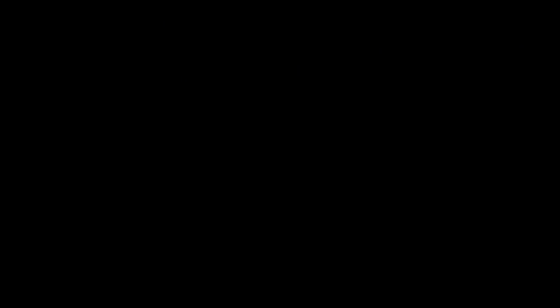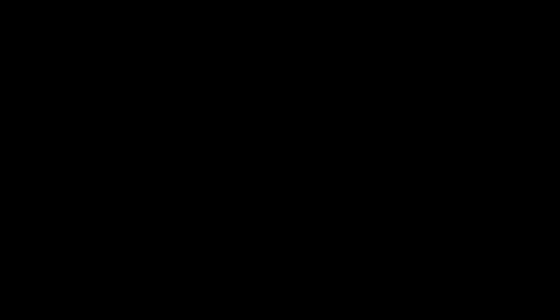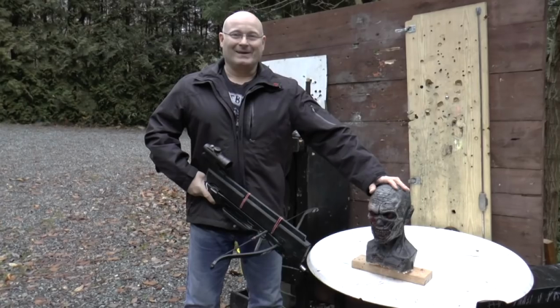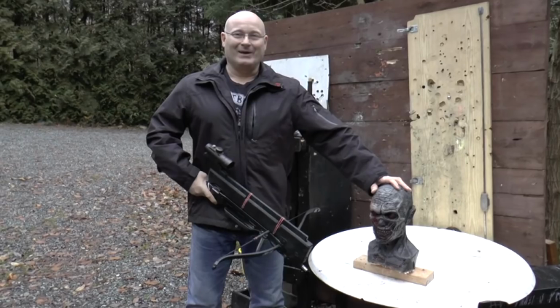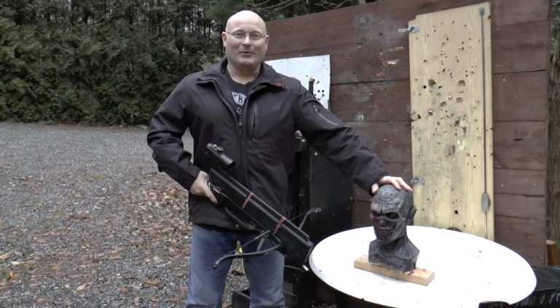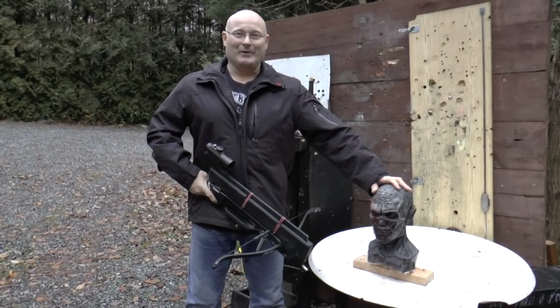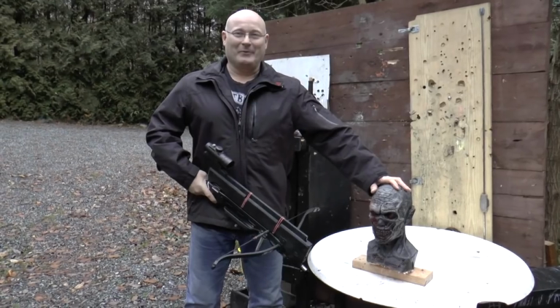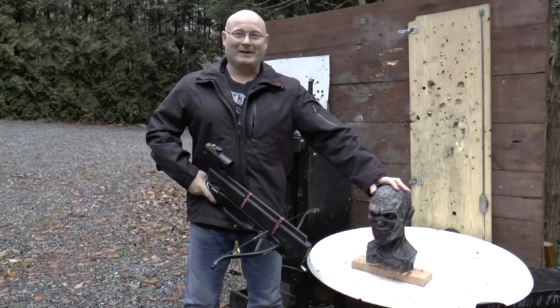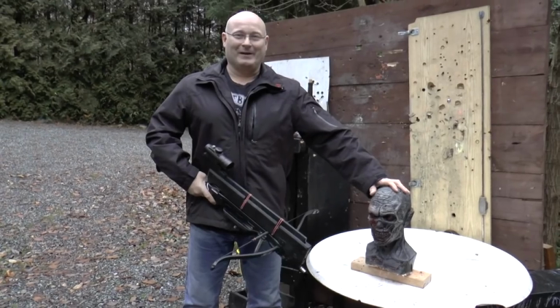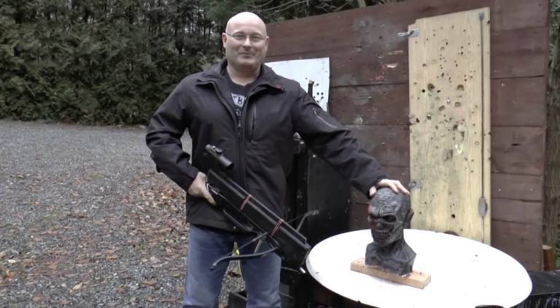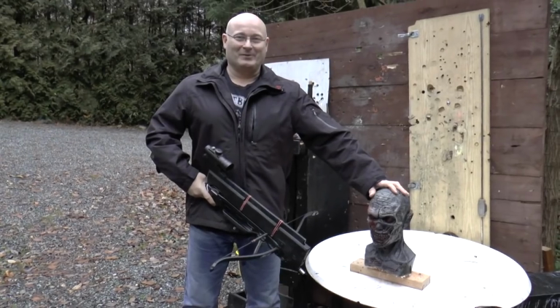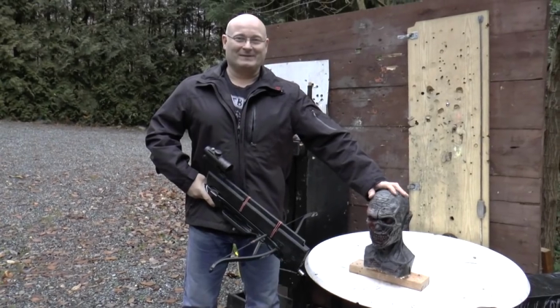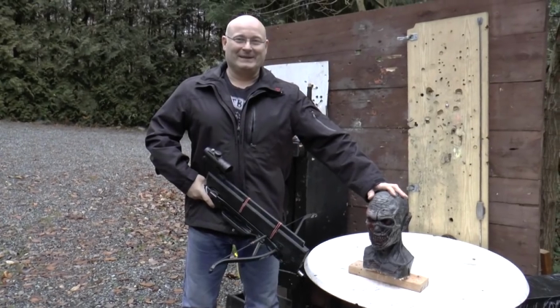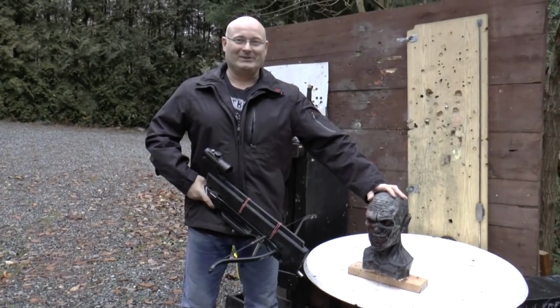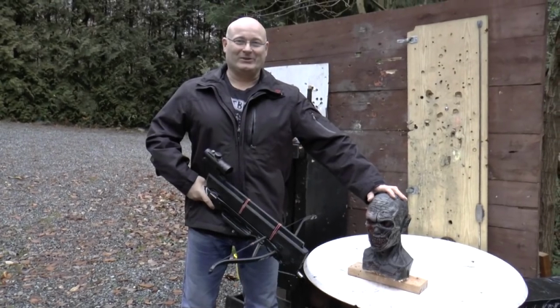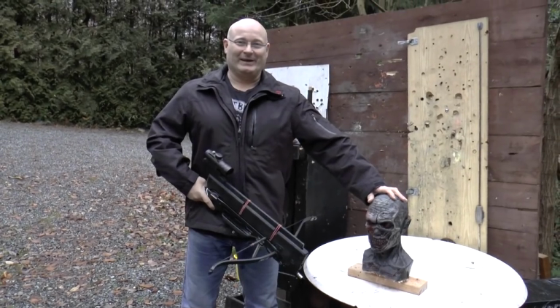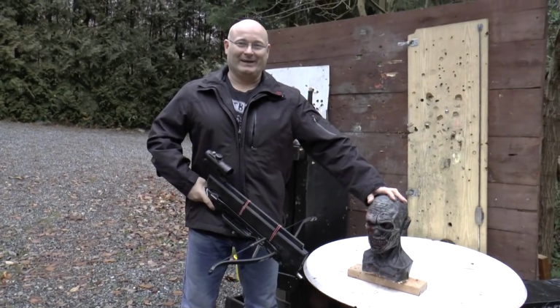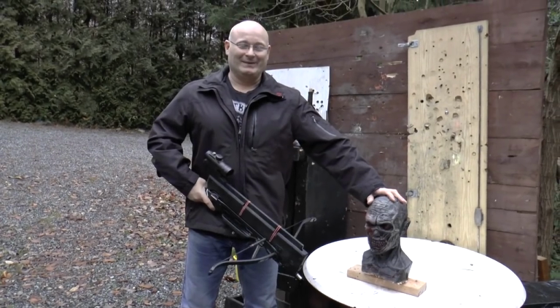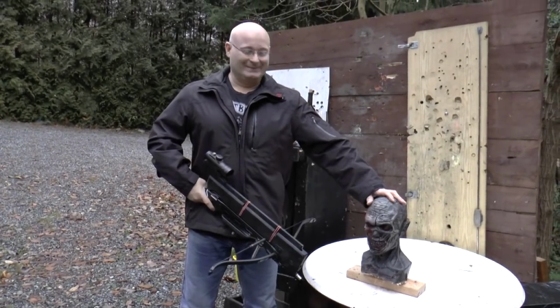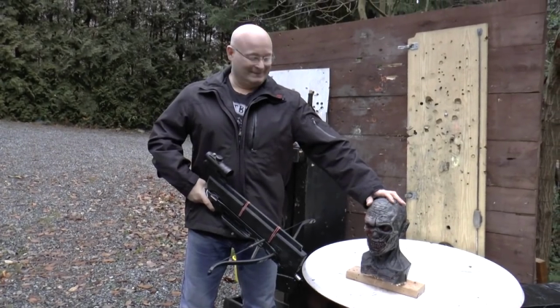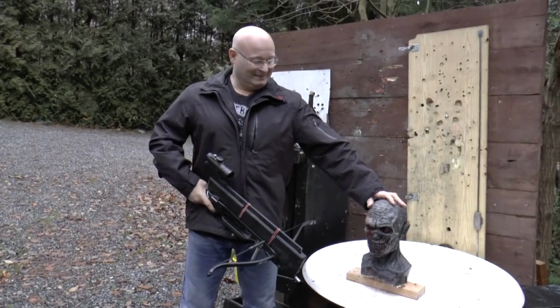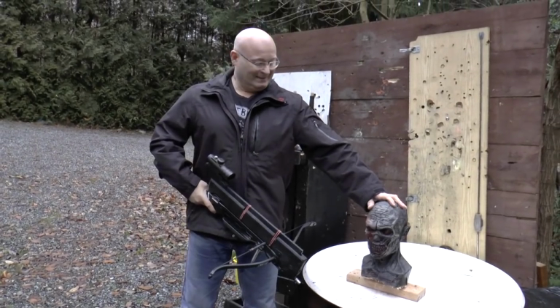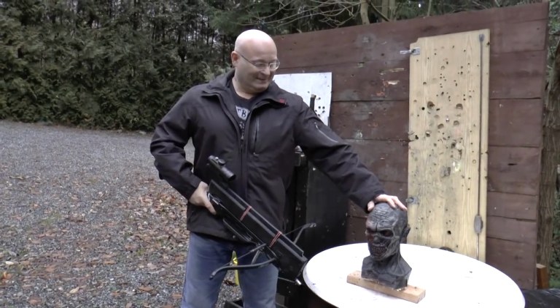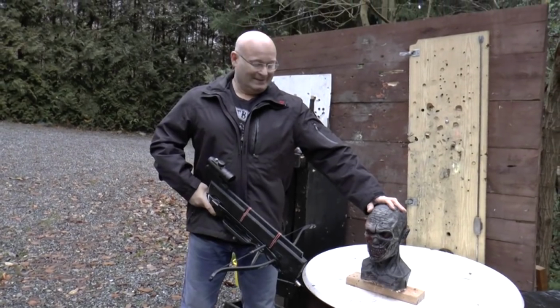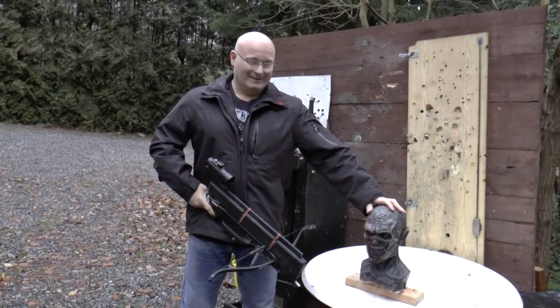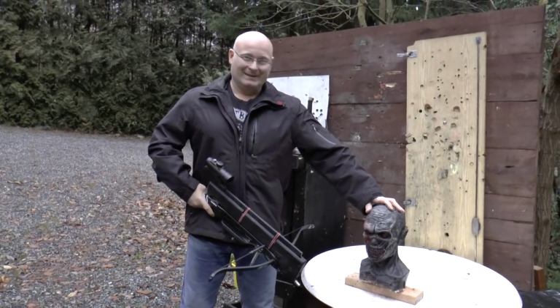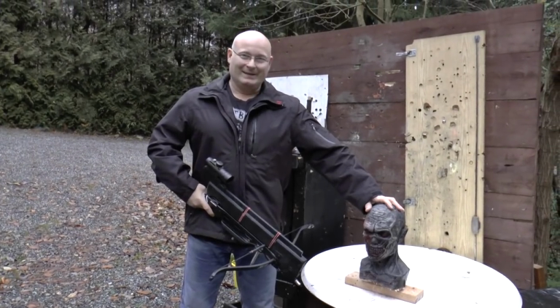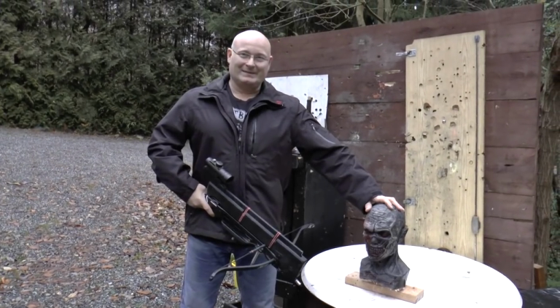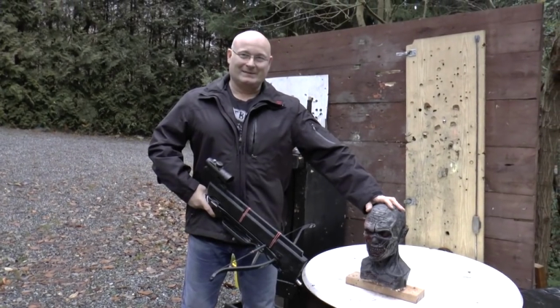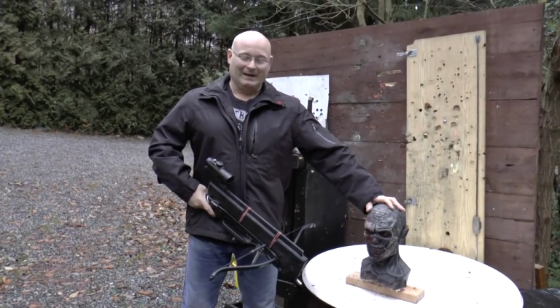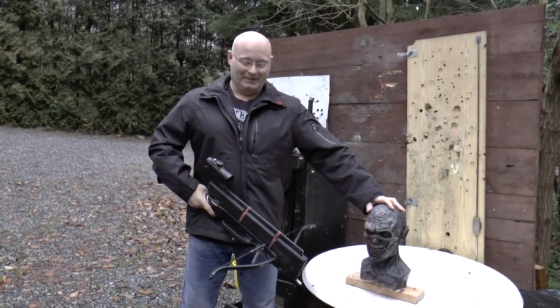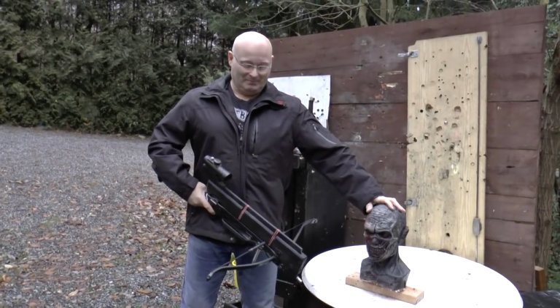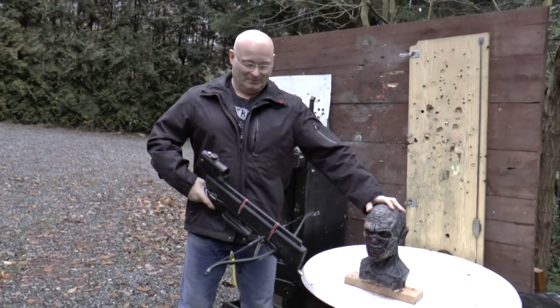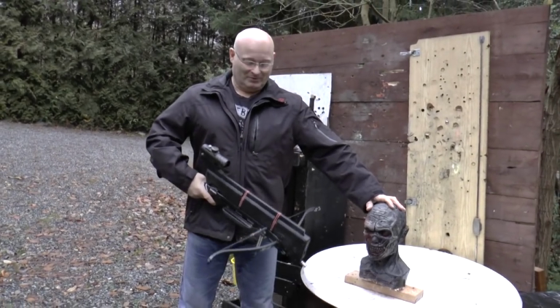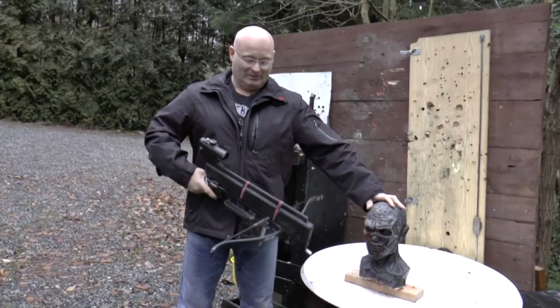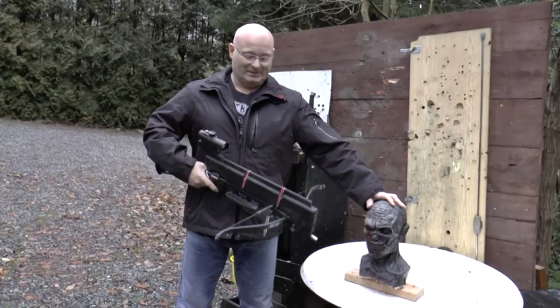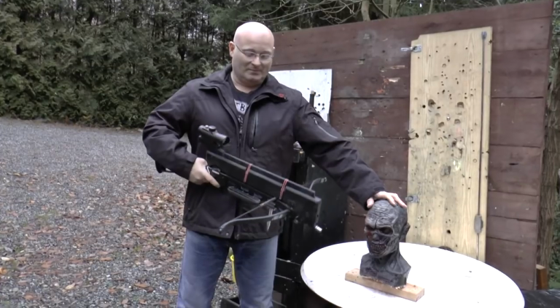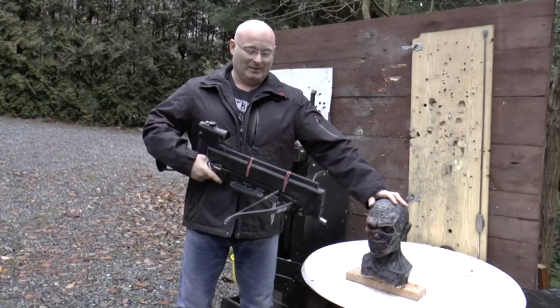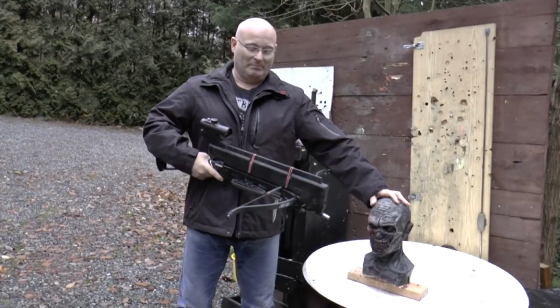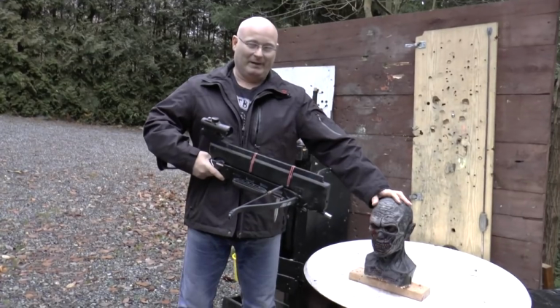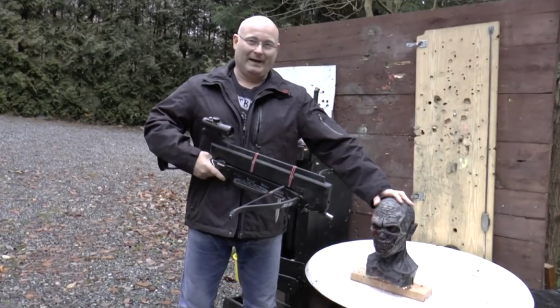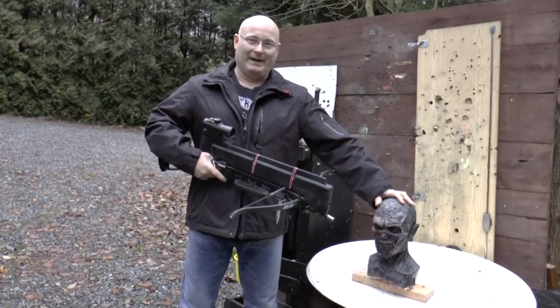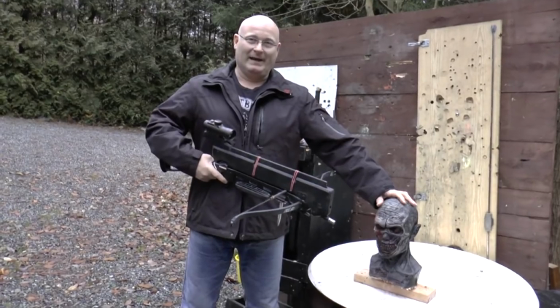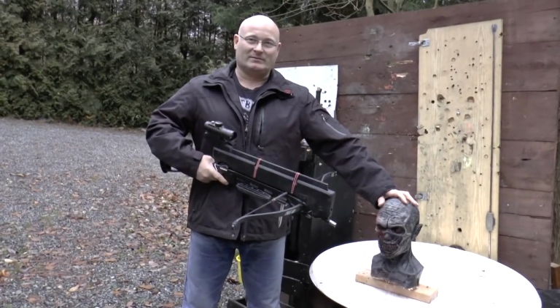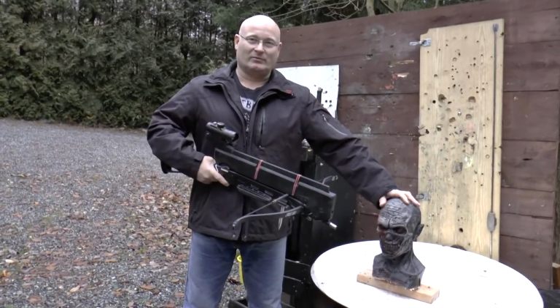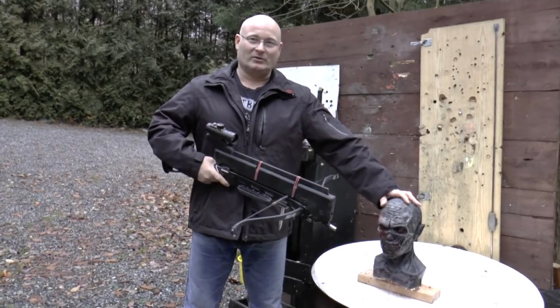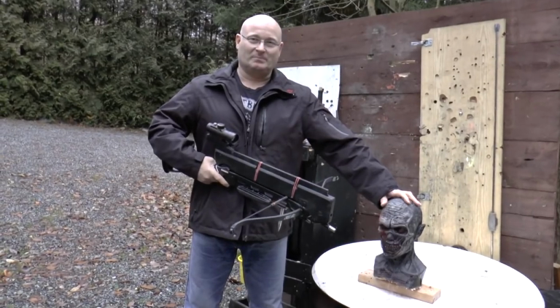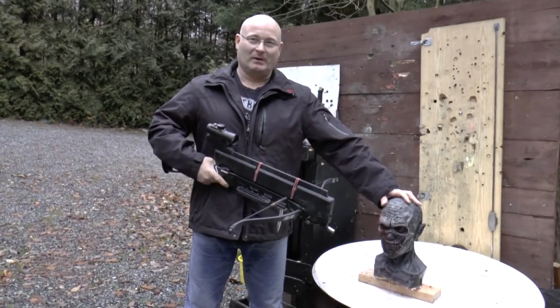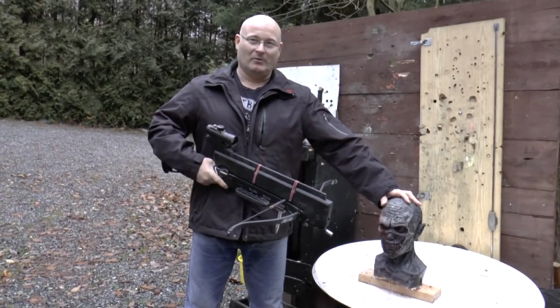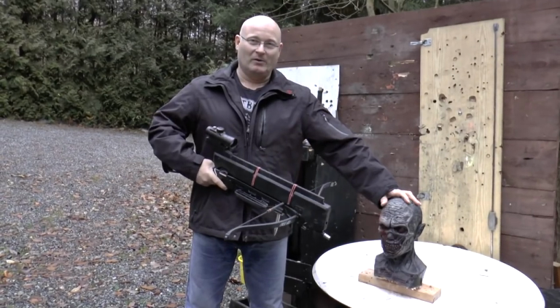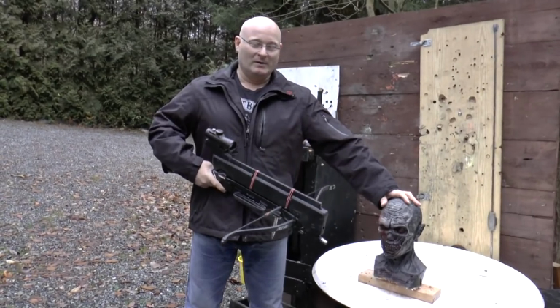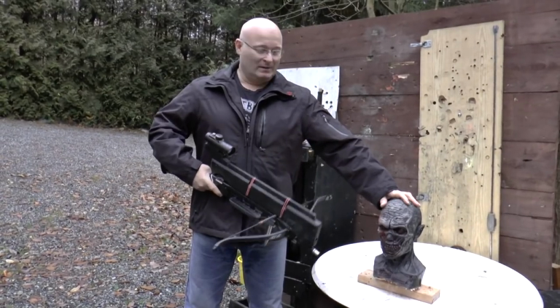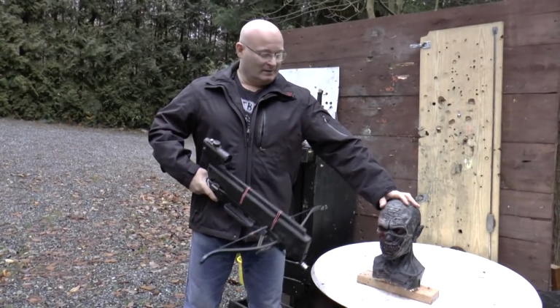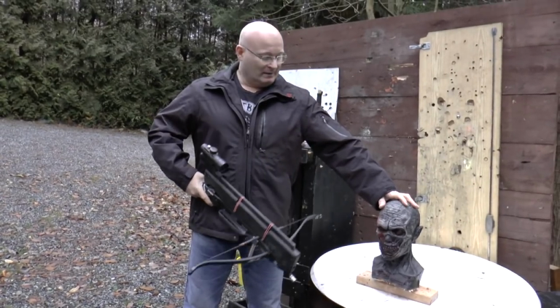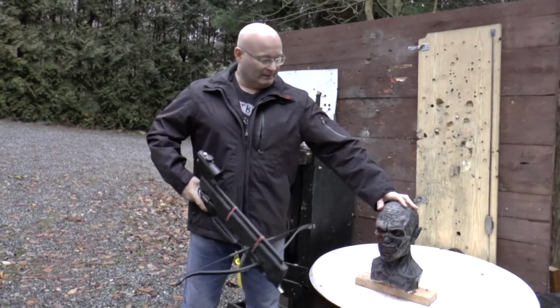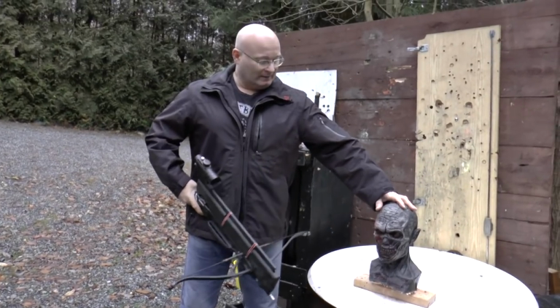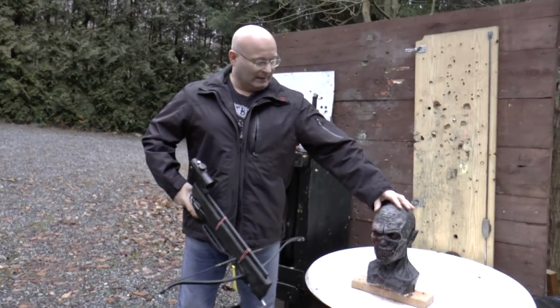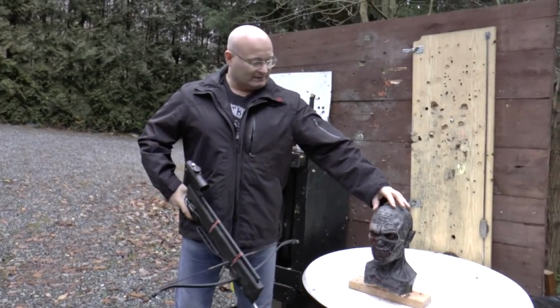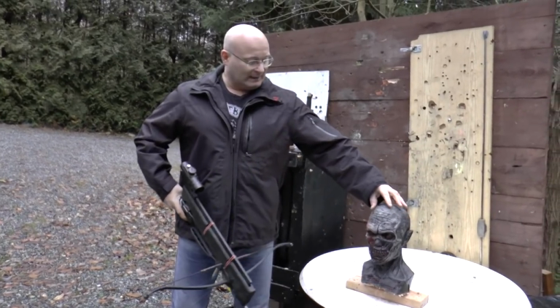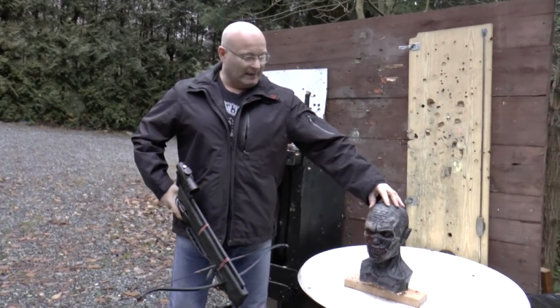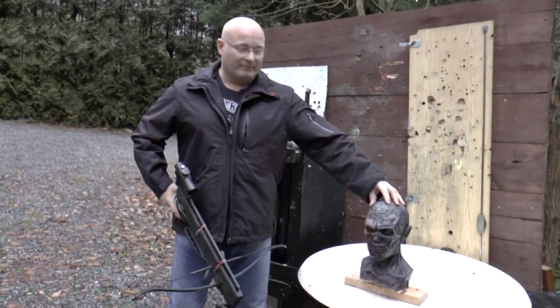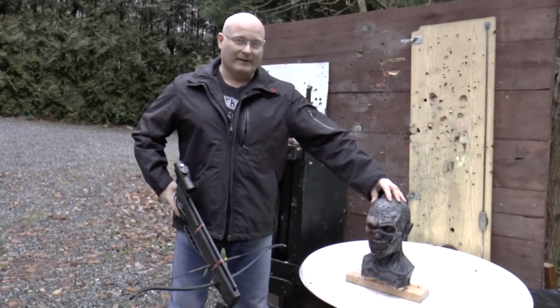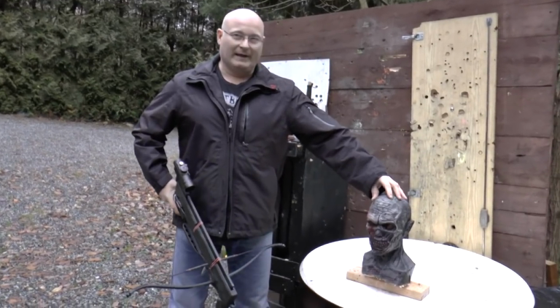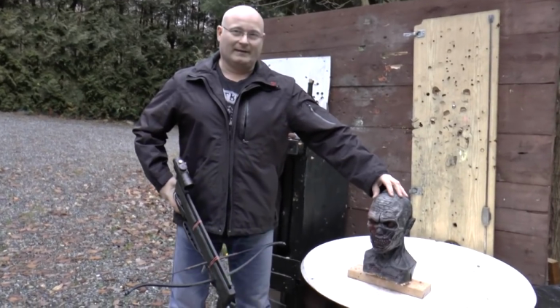Hello and welcome to the Slingshot Channel. It is time to test my badass crossbow at the last Ivanhead.